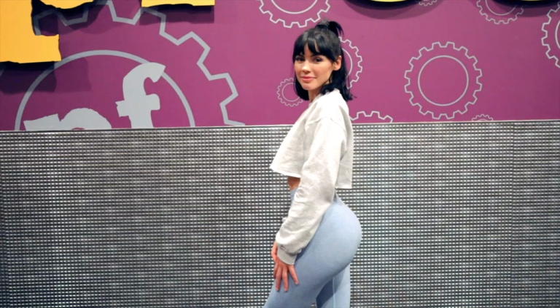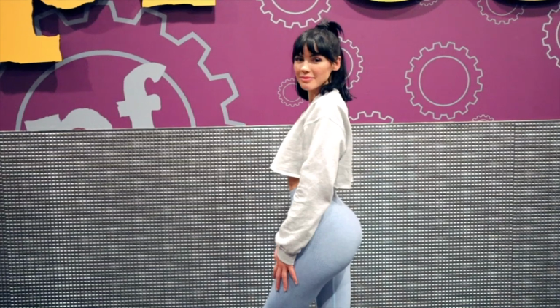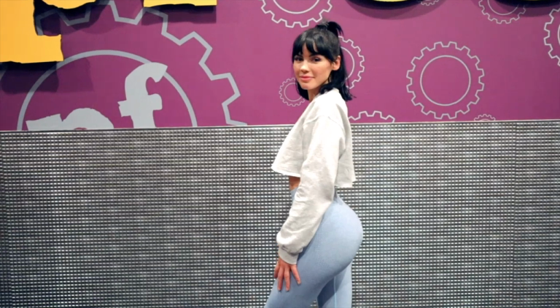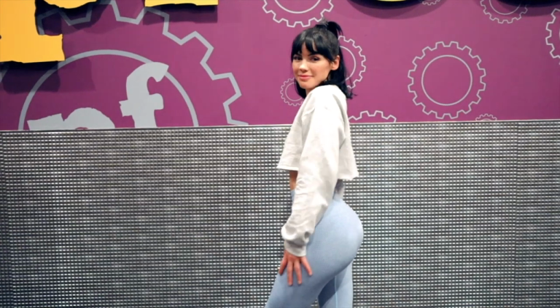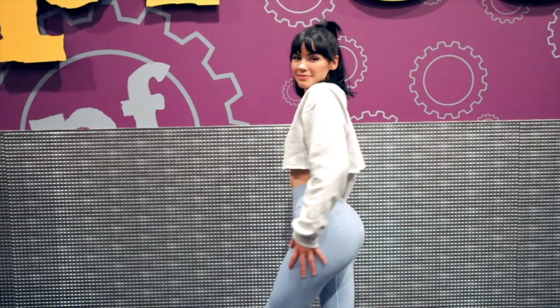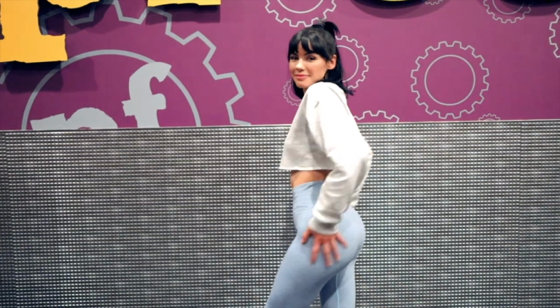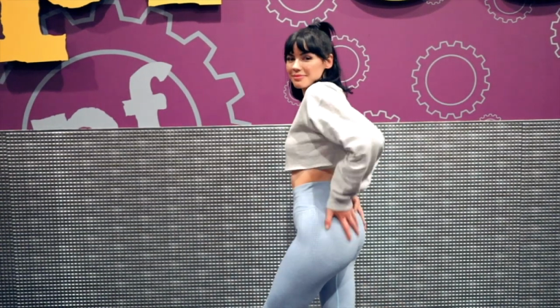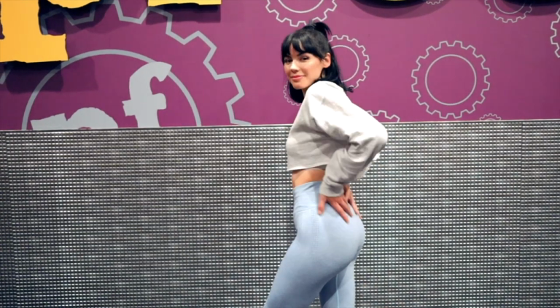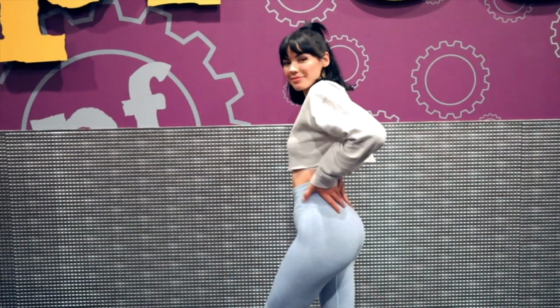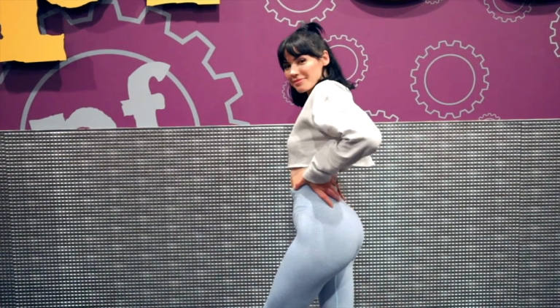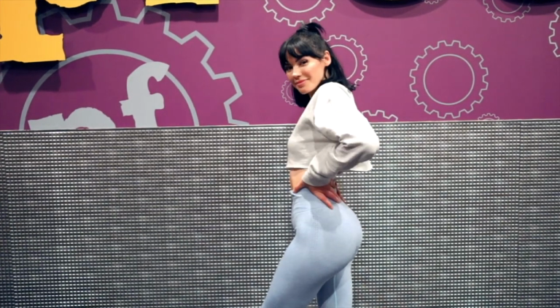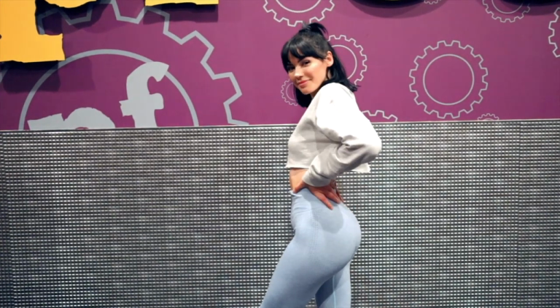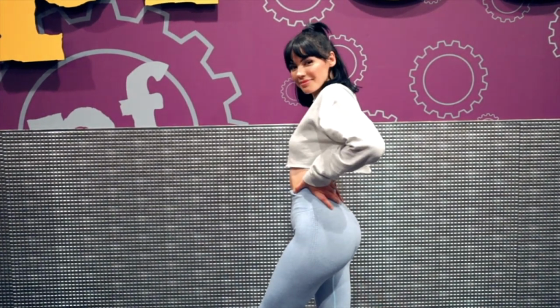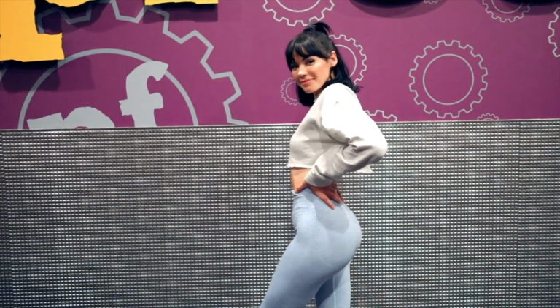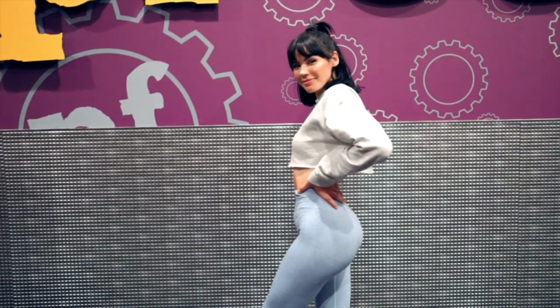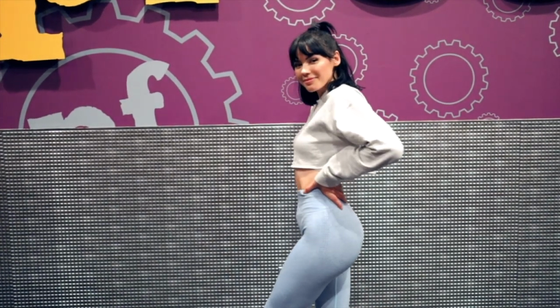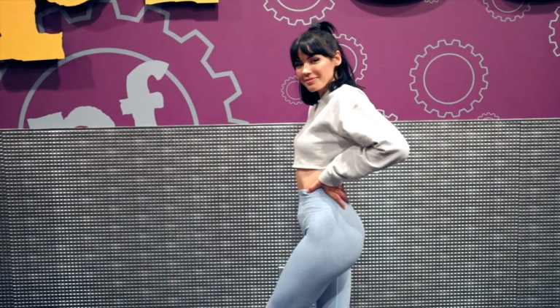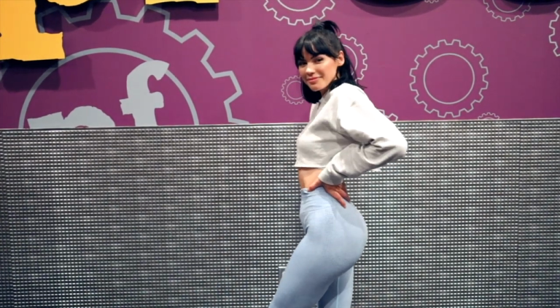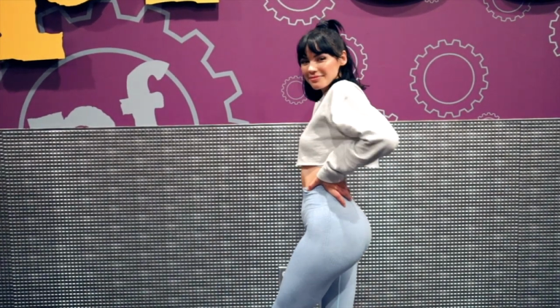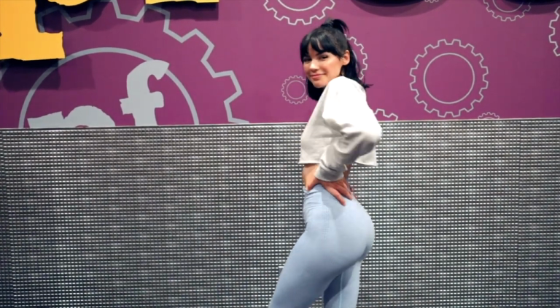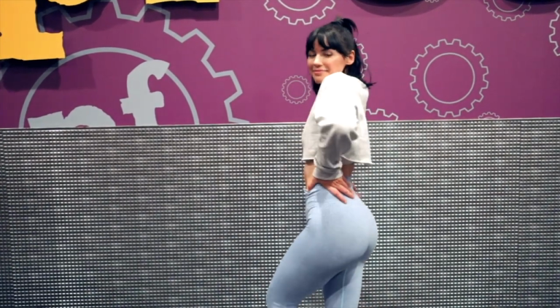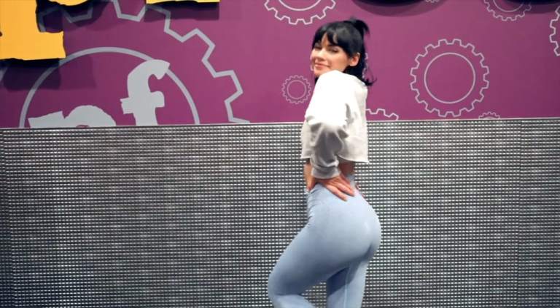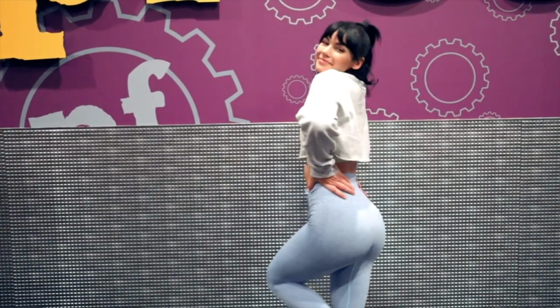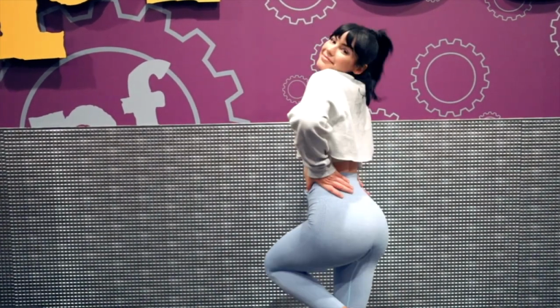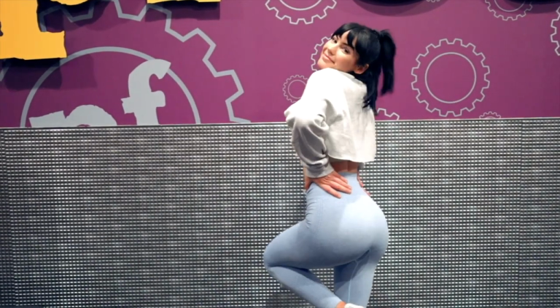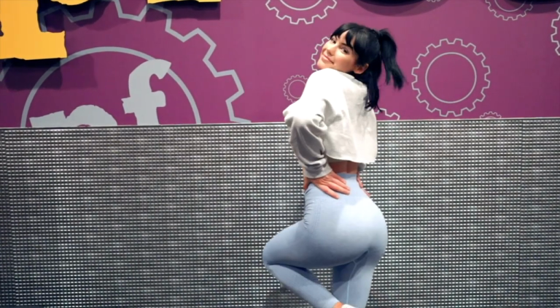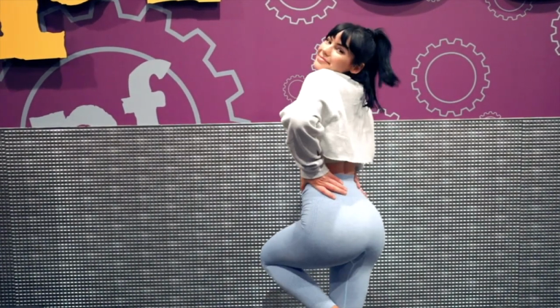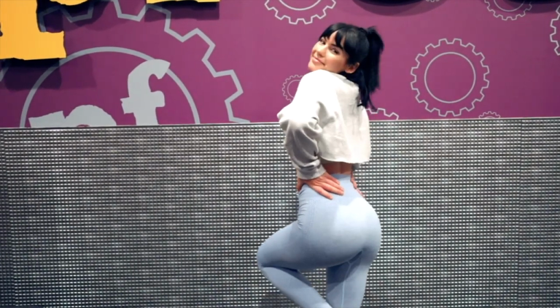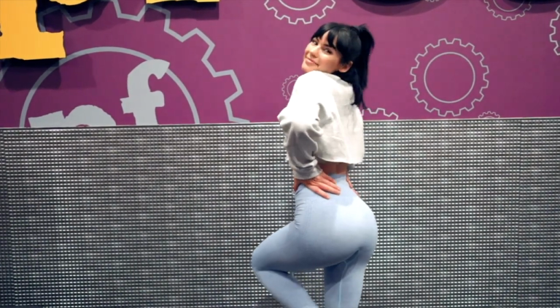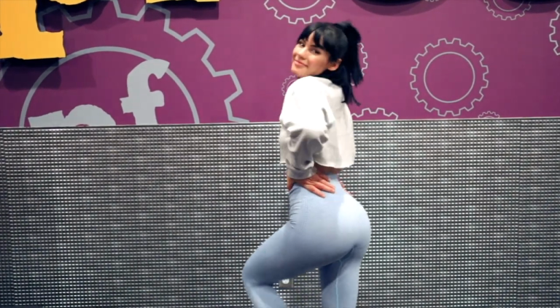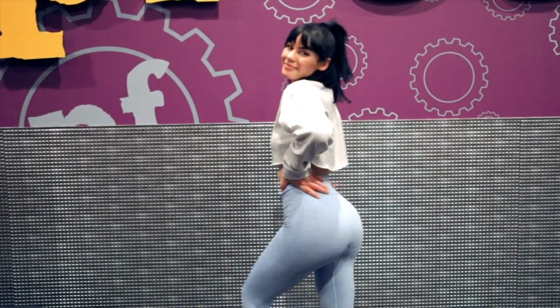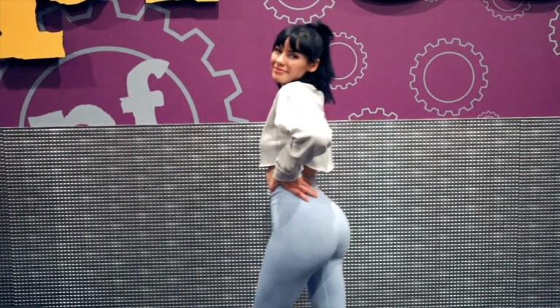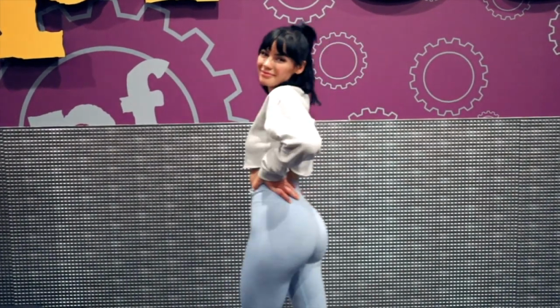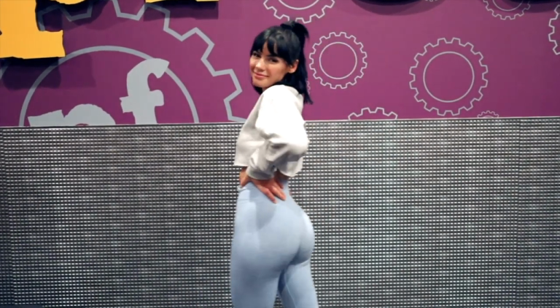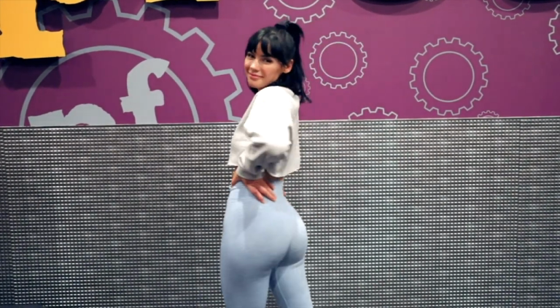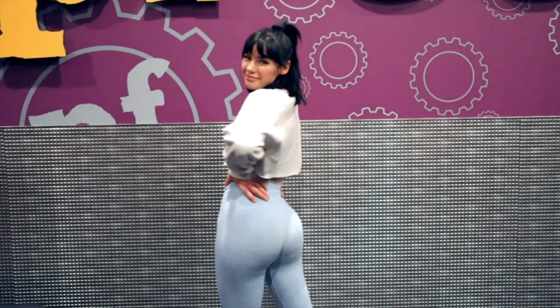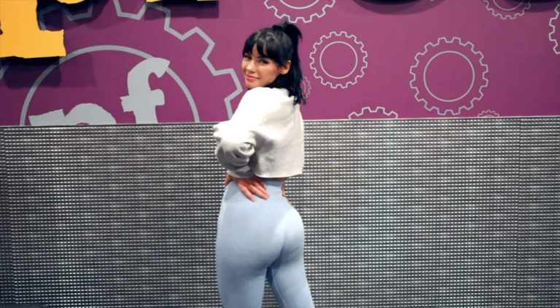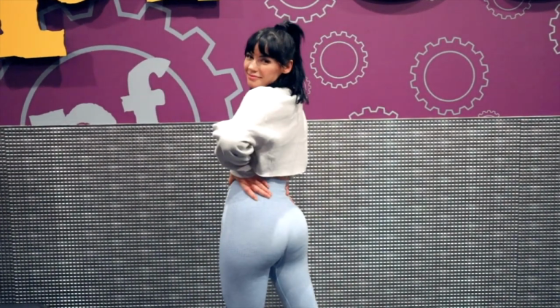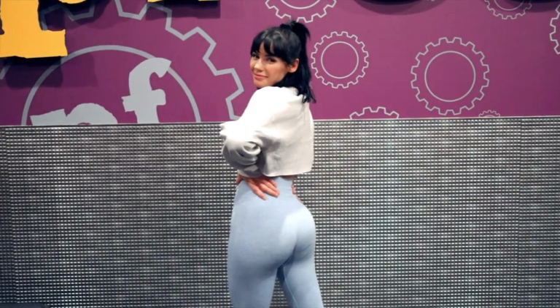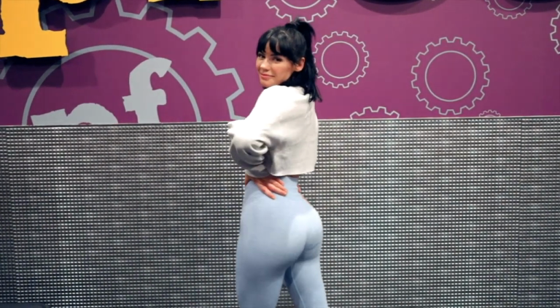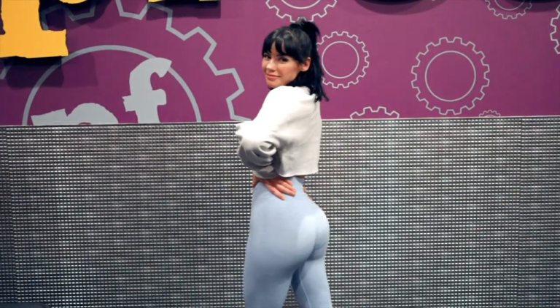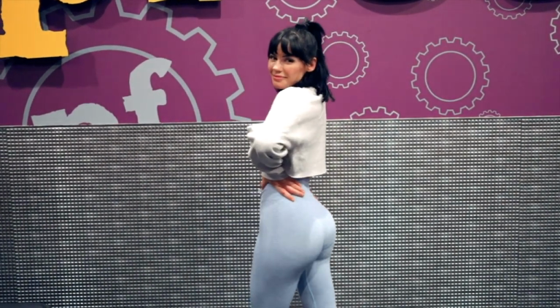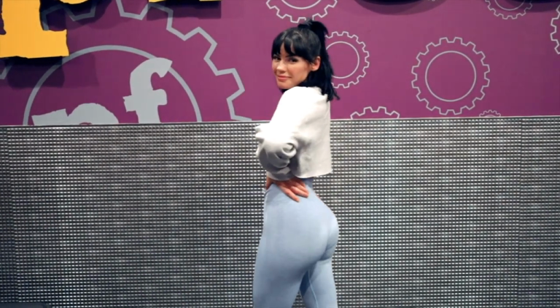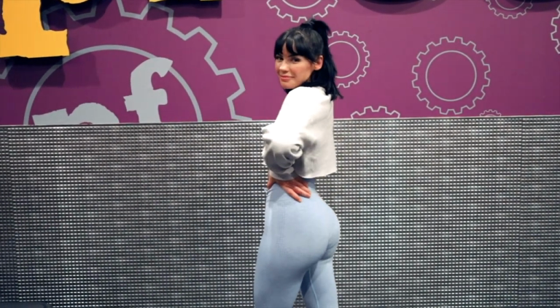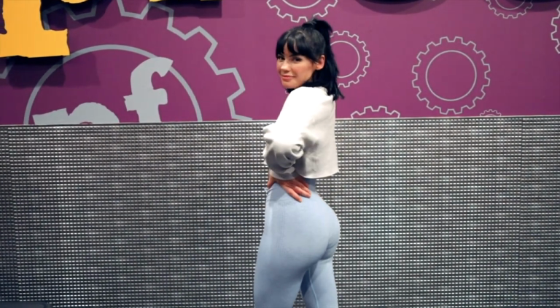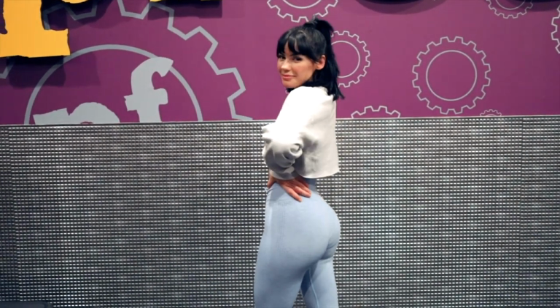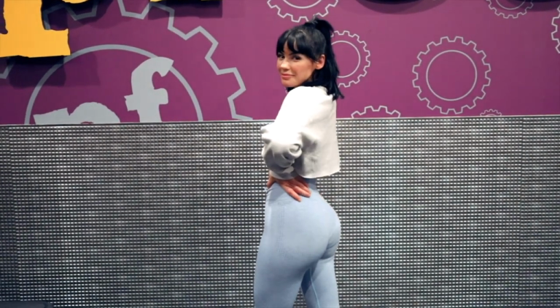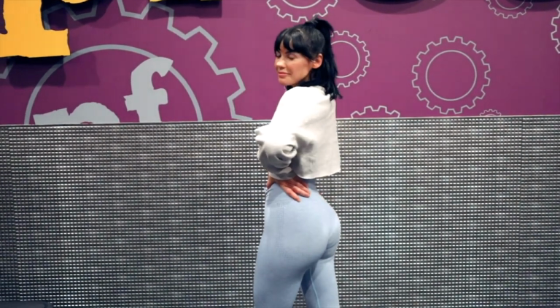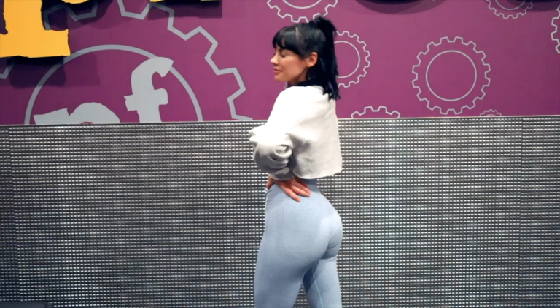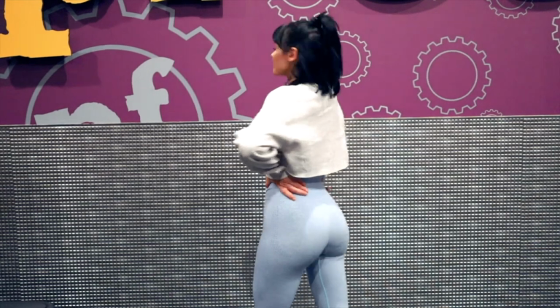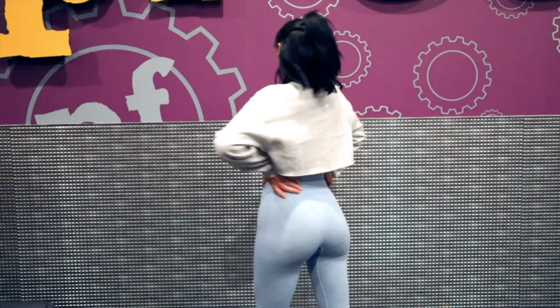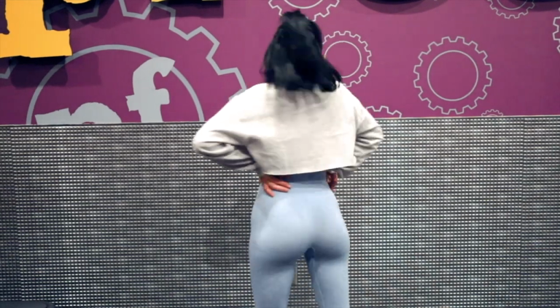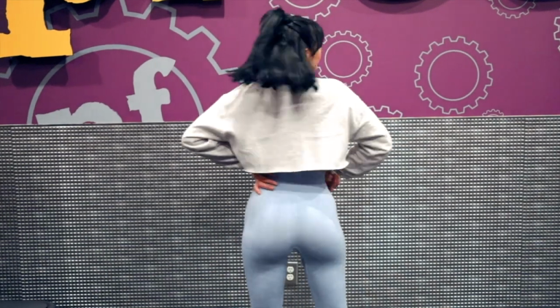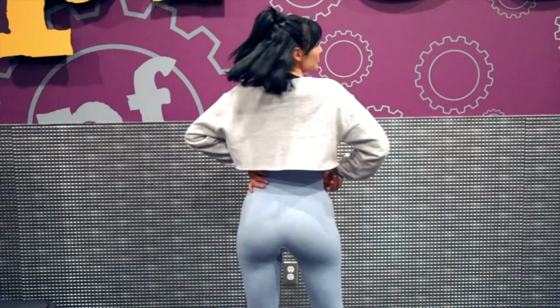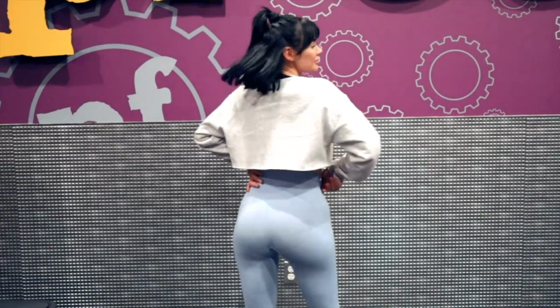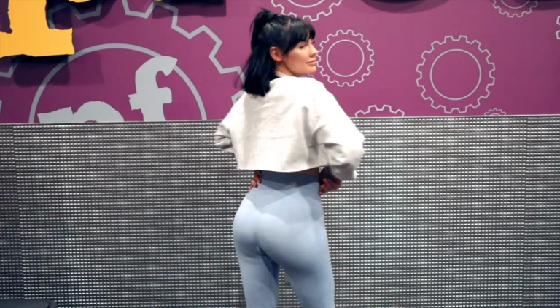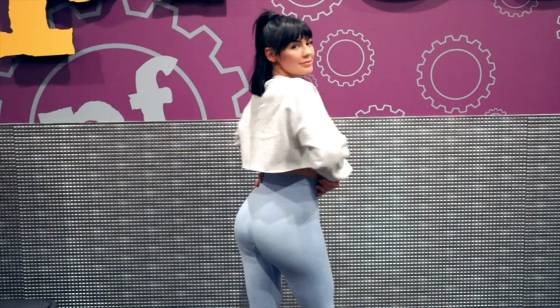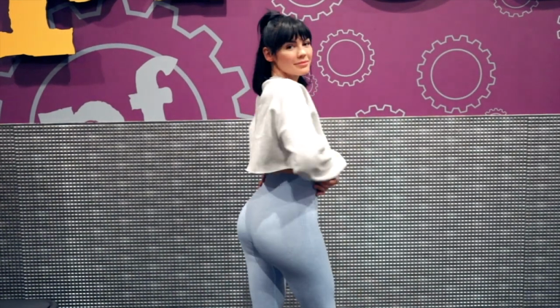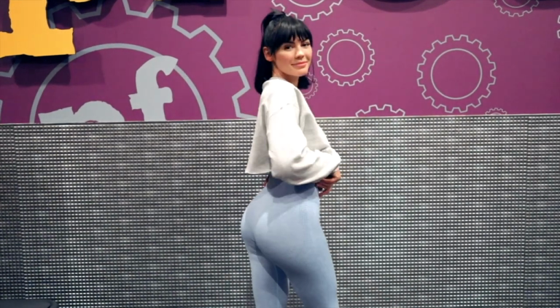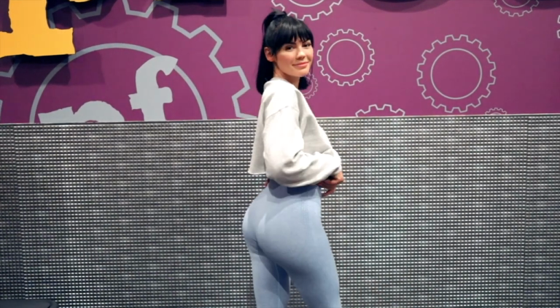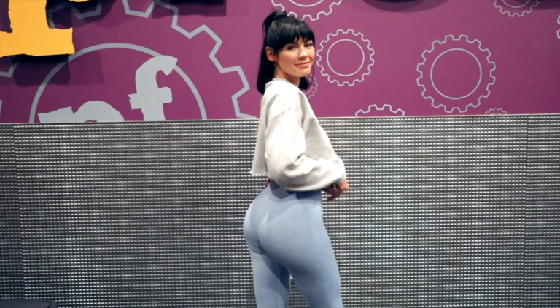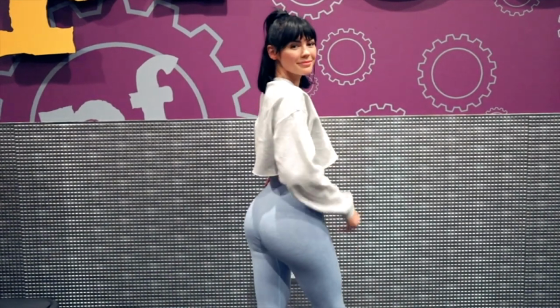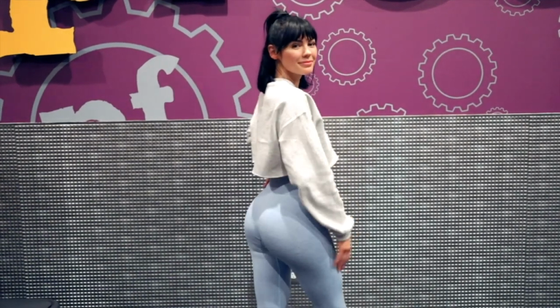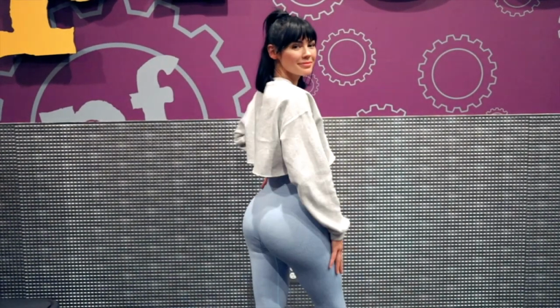Hey, welcome to the video. I'm gonna take you through a typical glute workout — I get these in about two to three times a week.